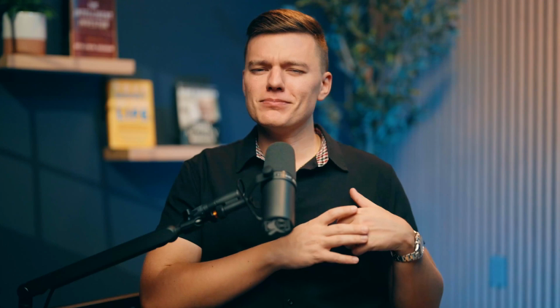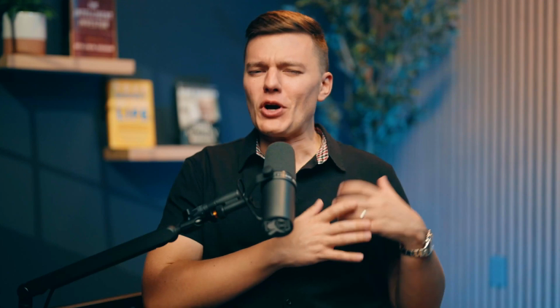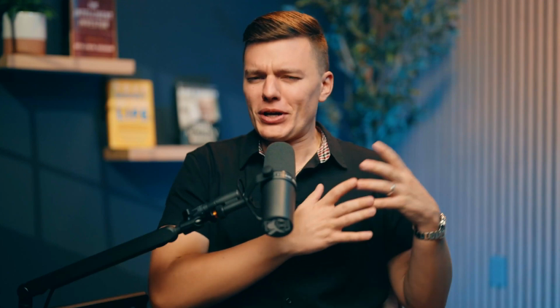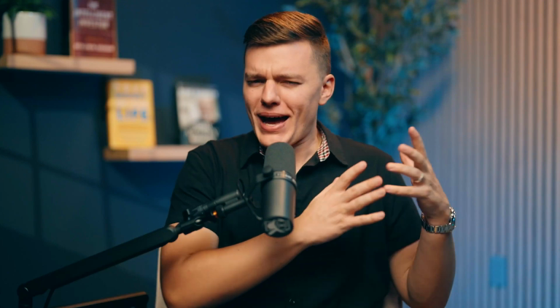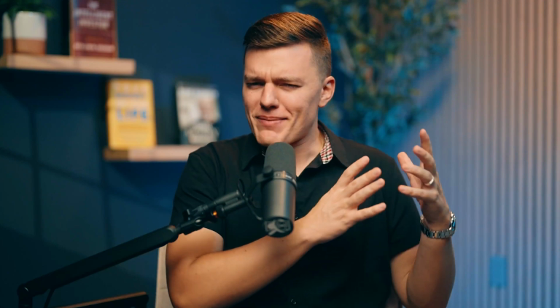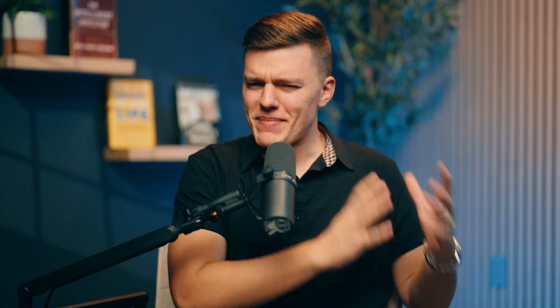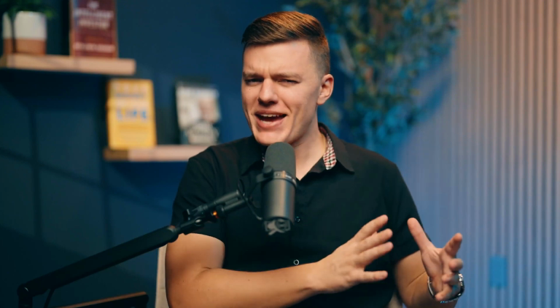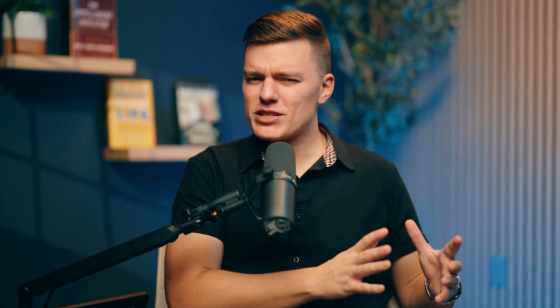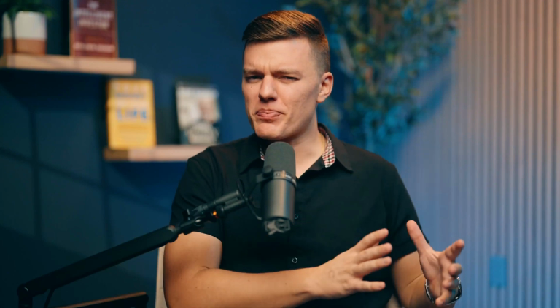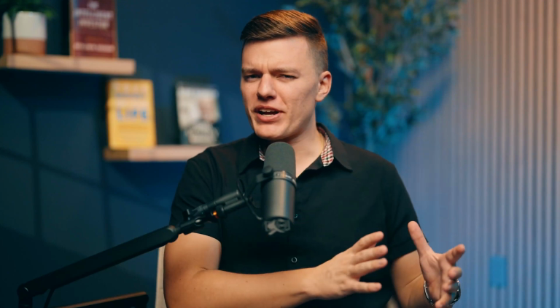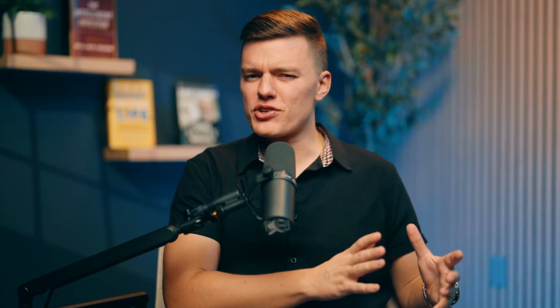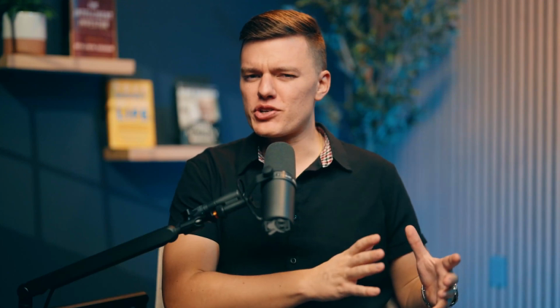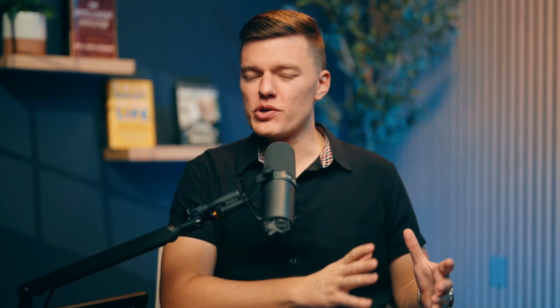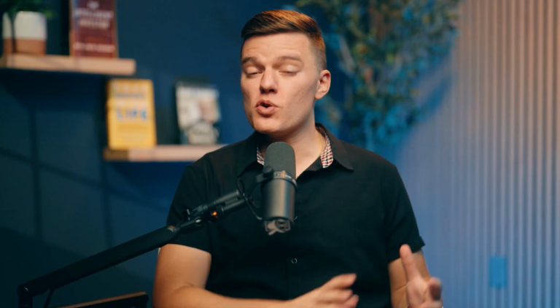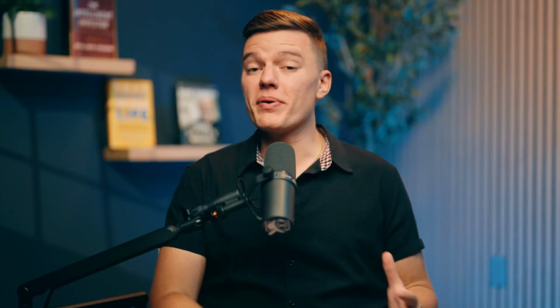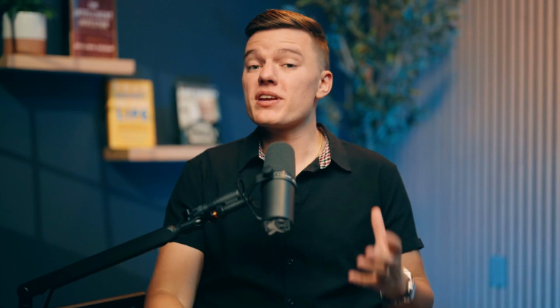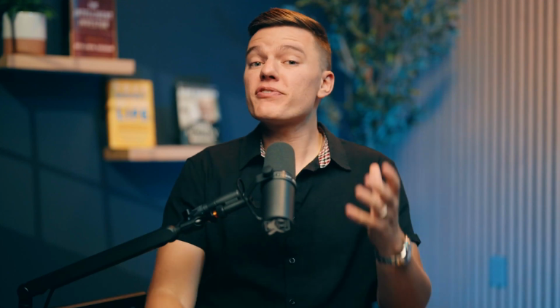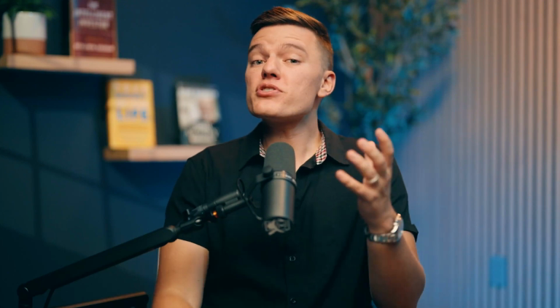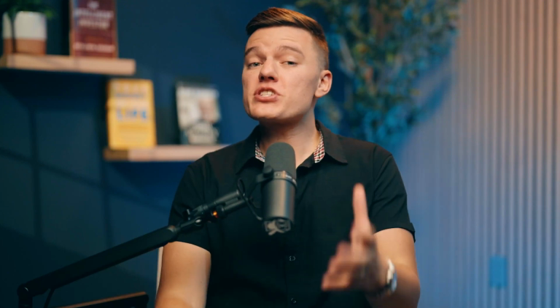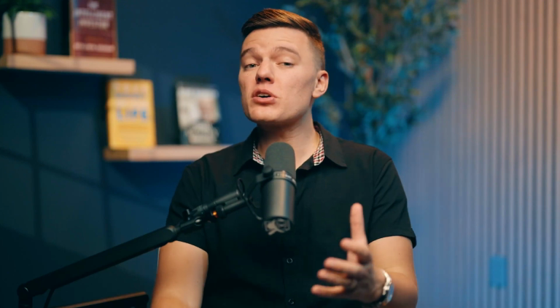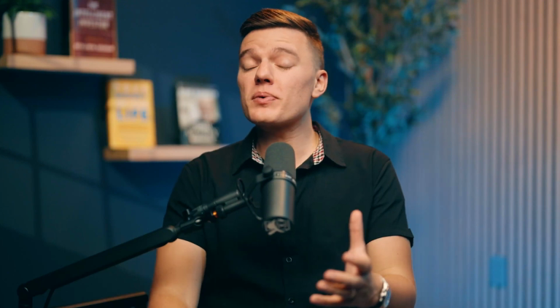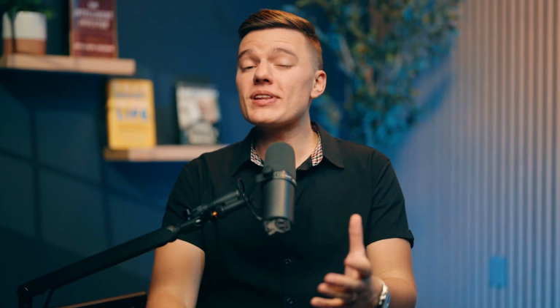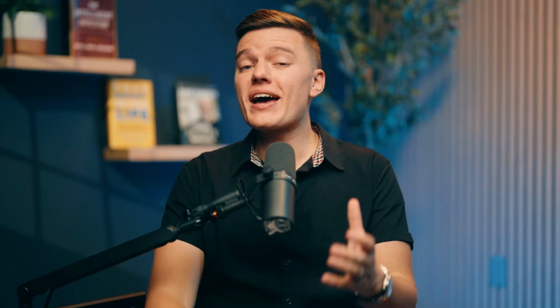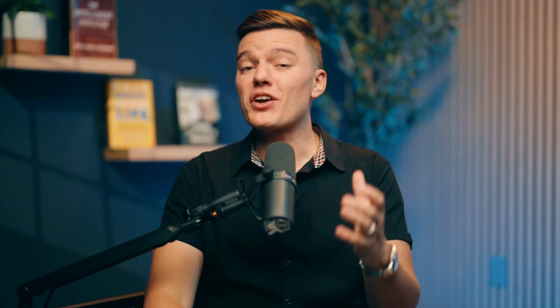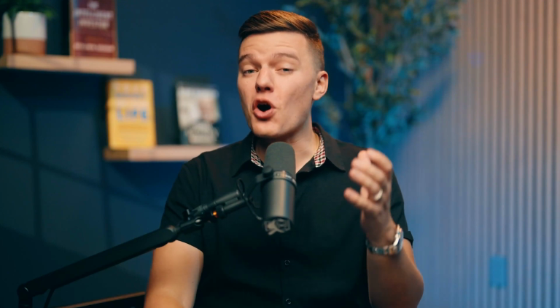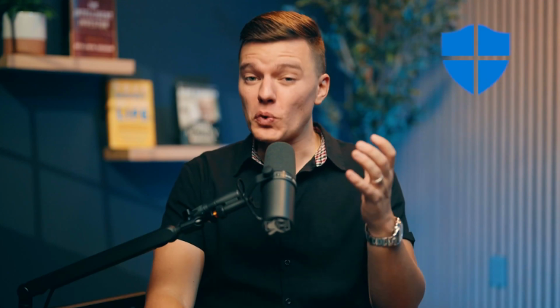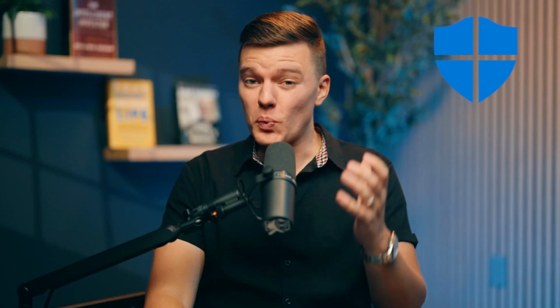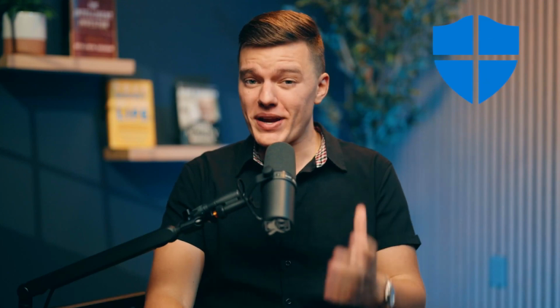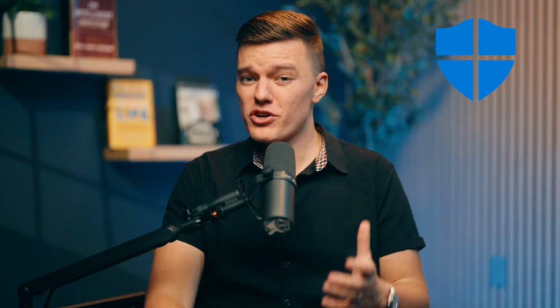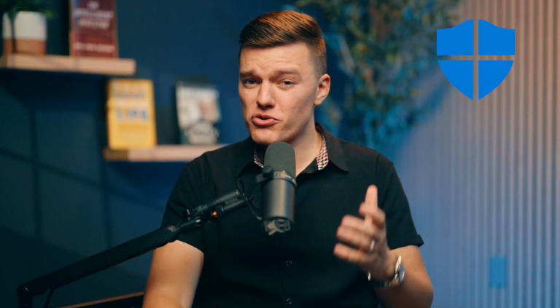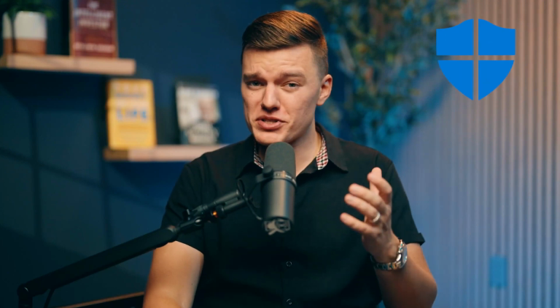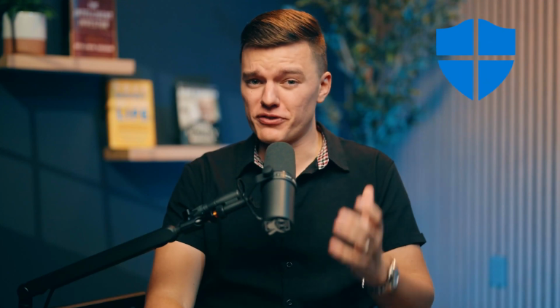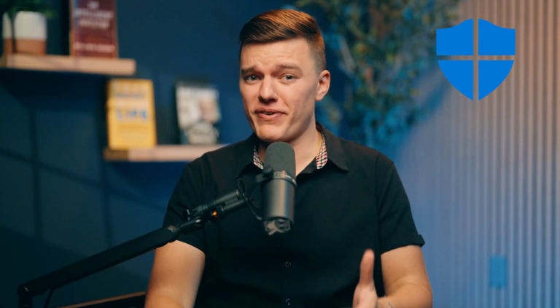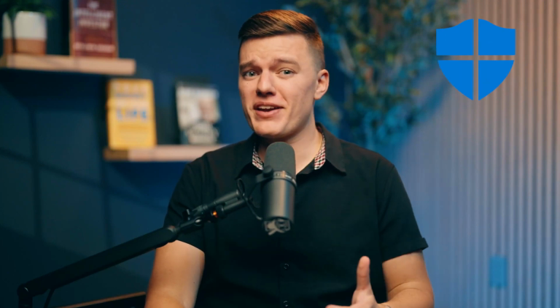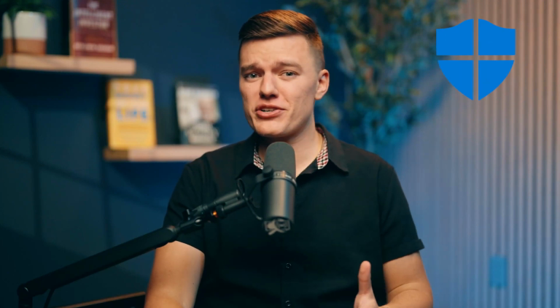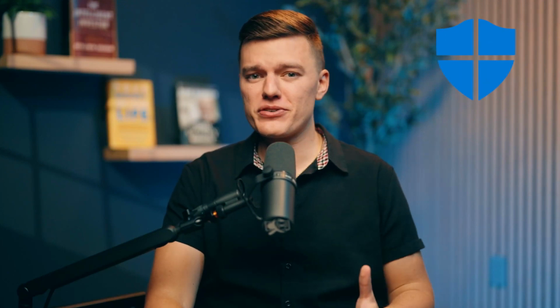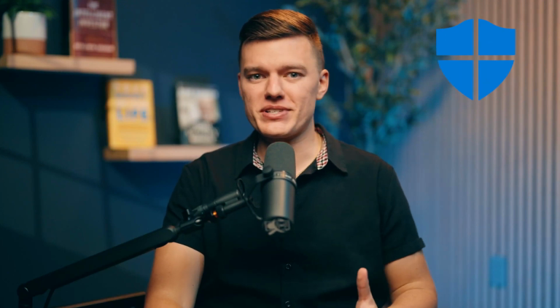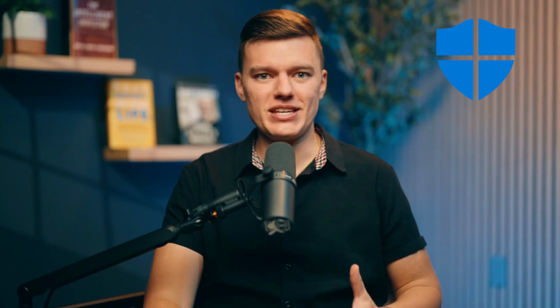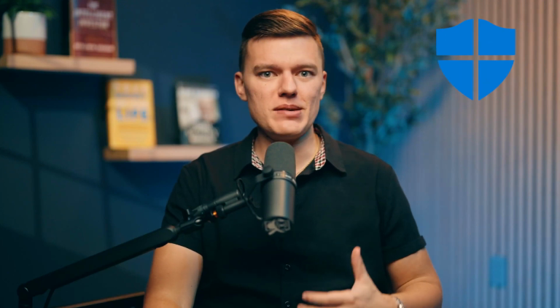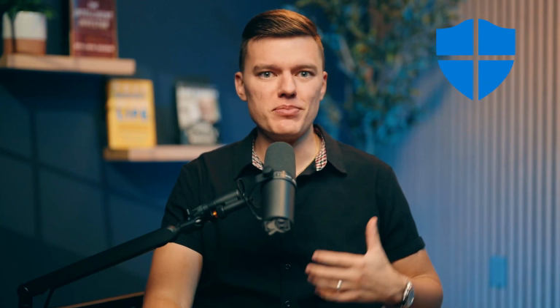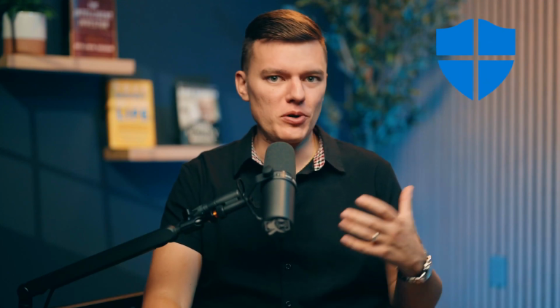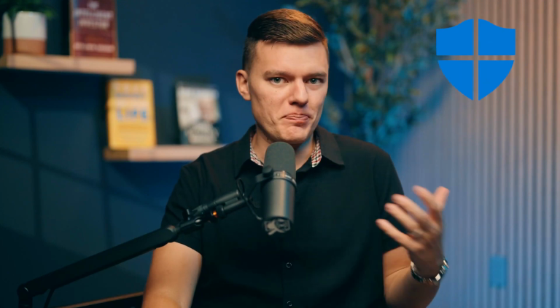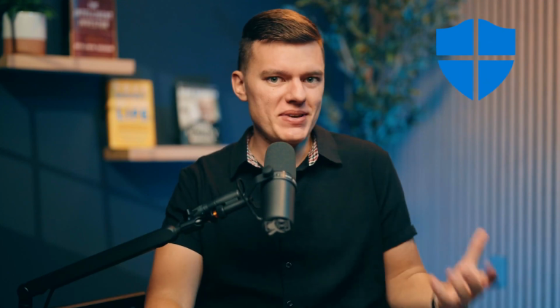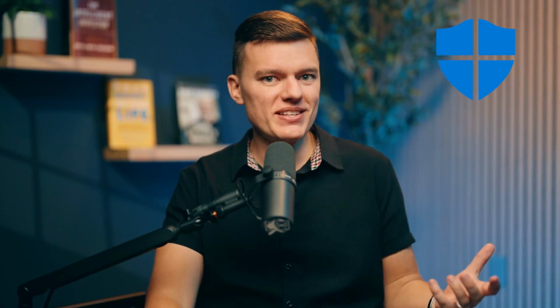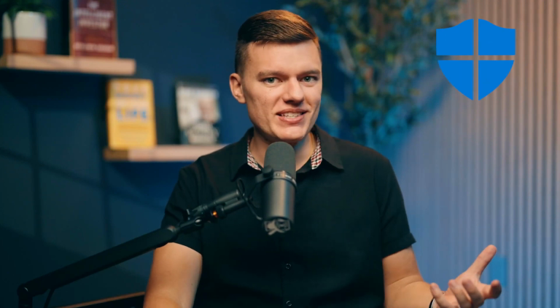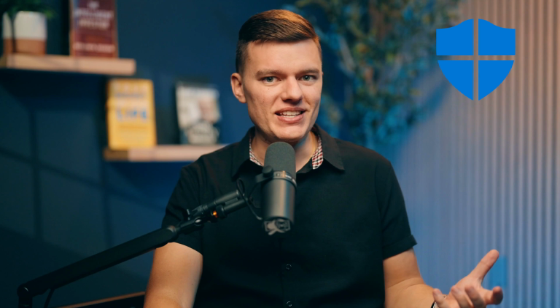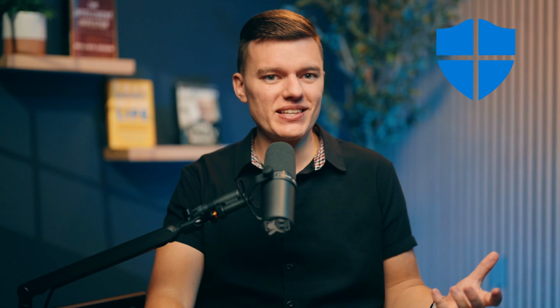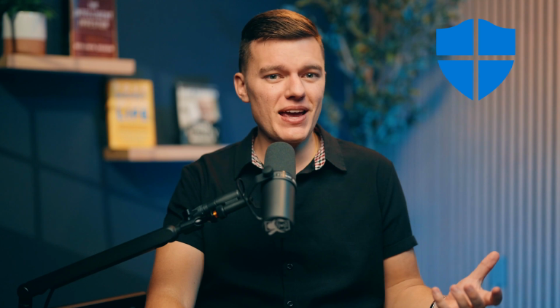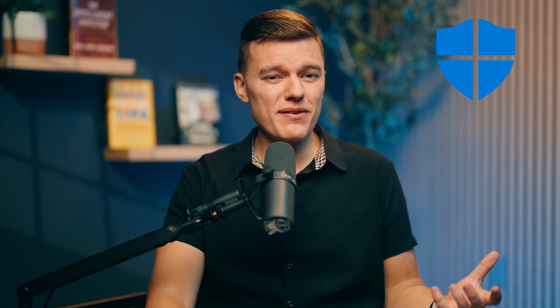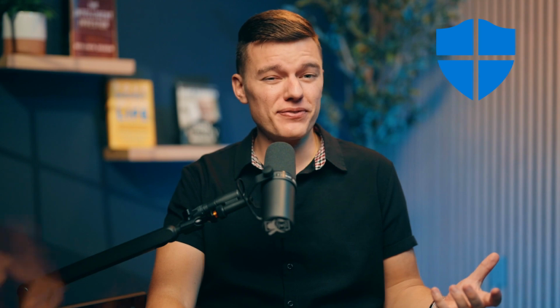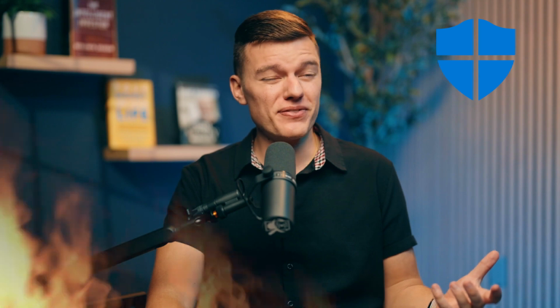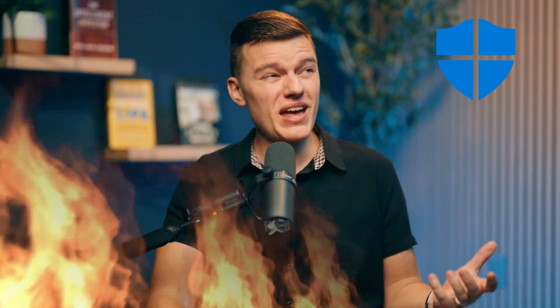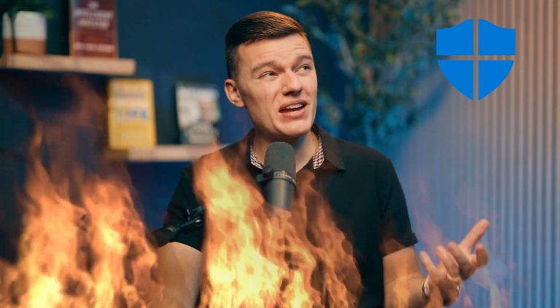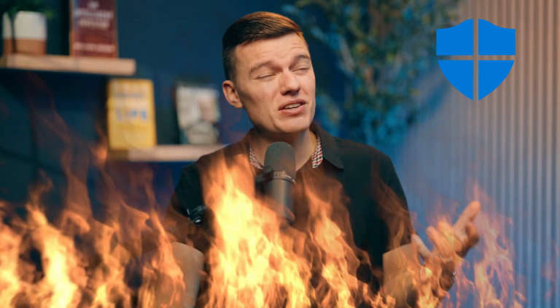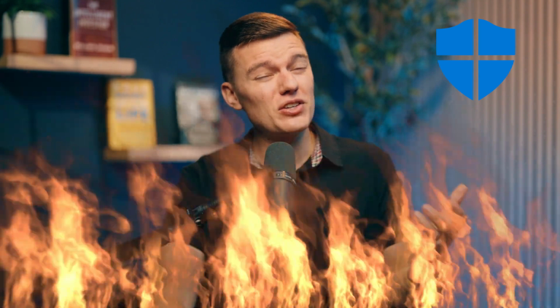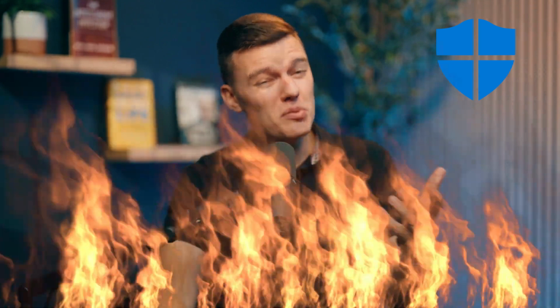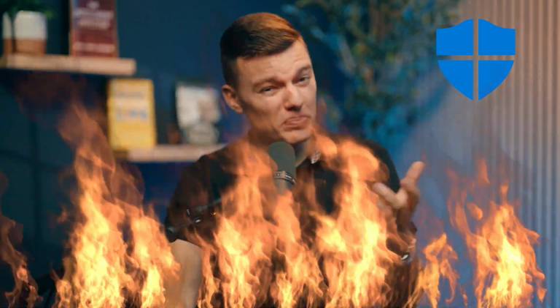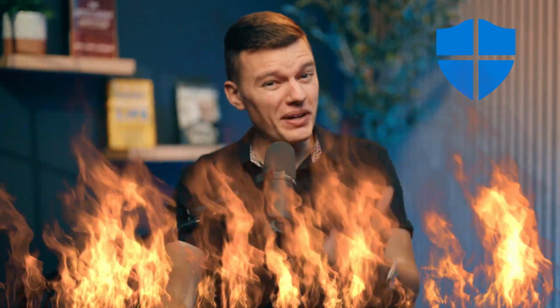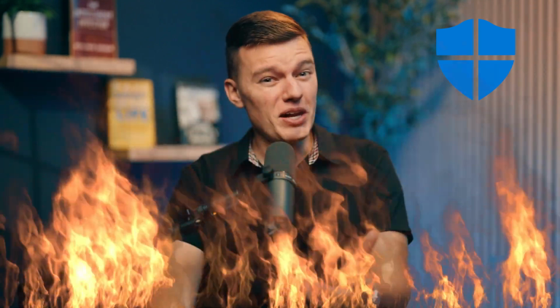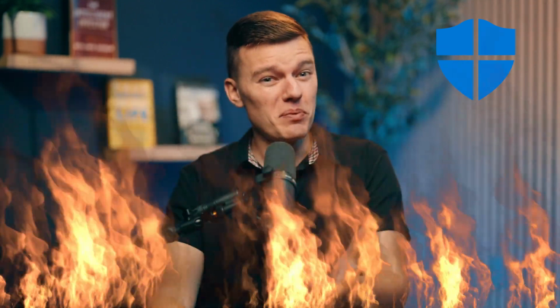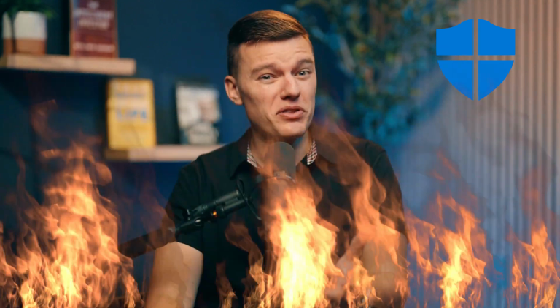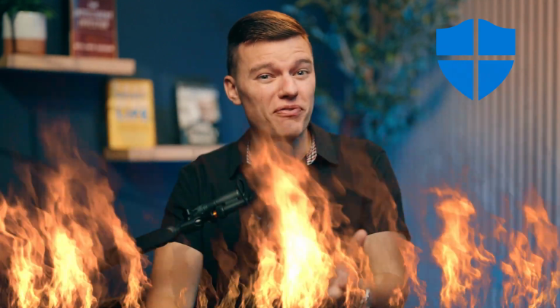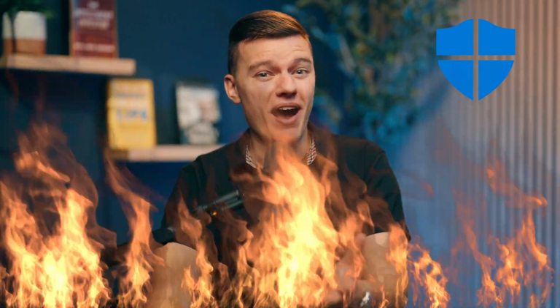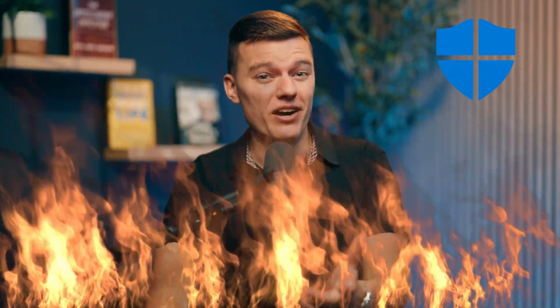Look, I hate to break it to you, but if you're still relying on Windows Defender to keep your PC safe, then you're playing with fire.